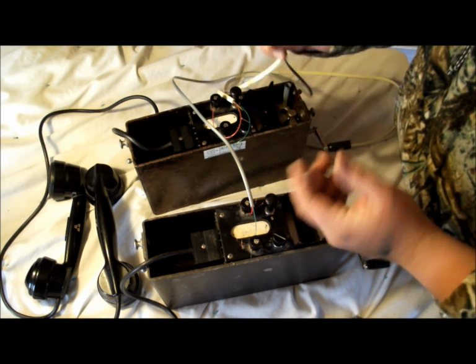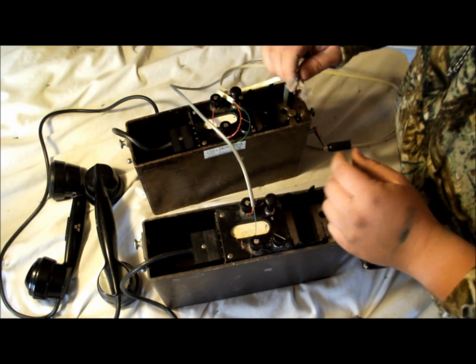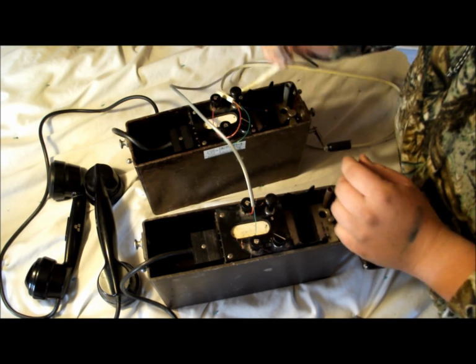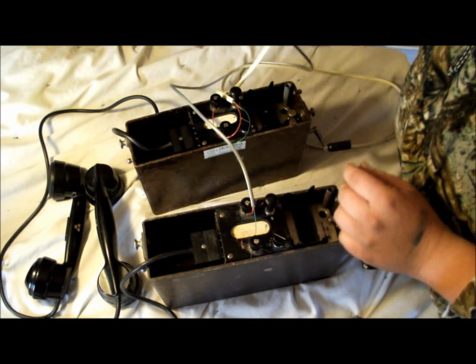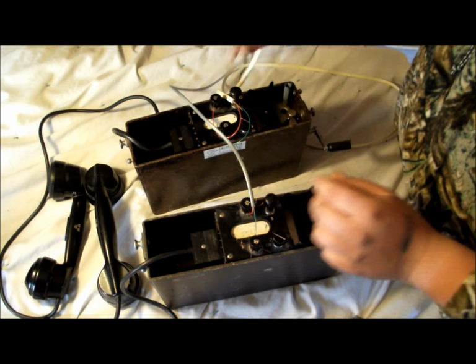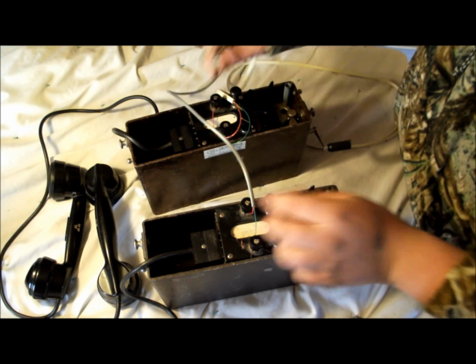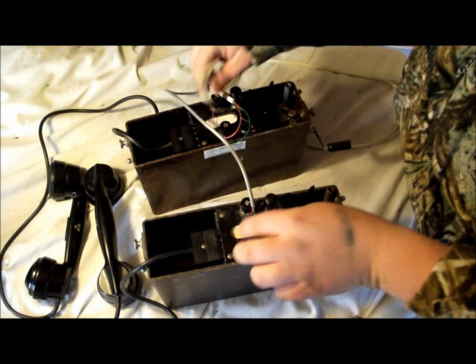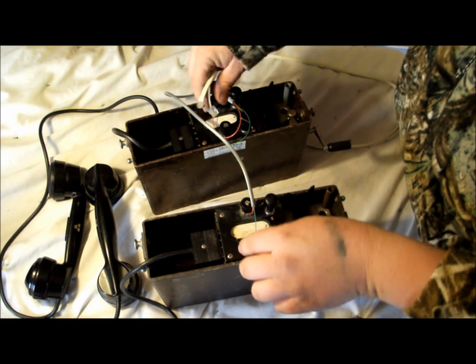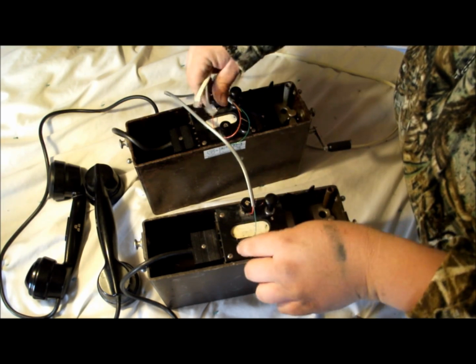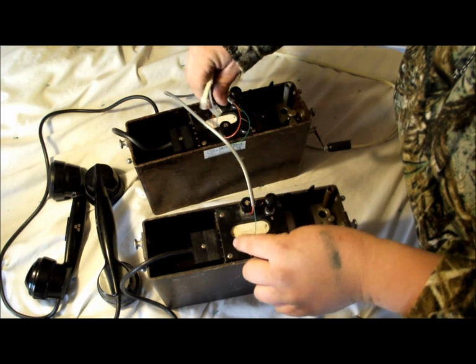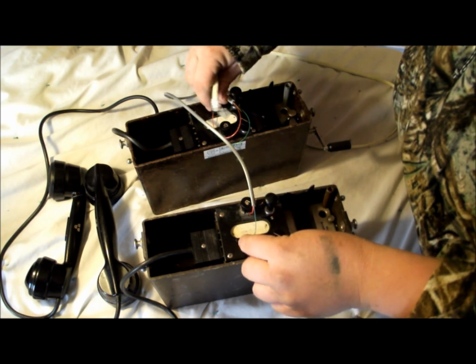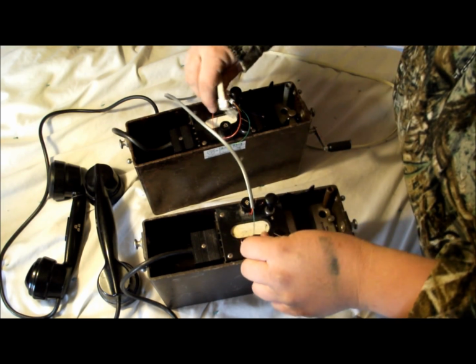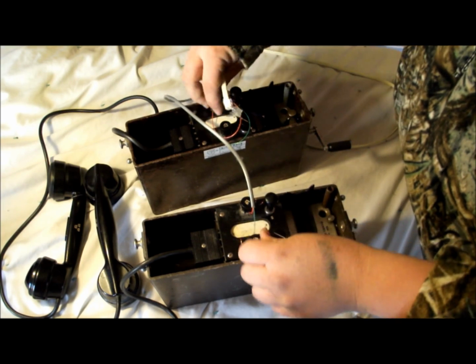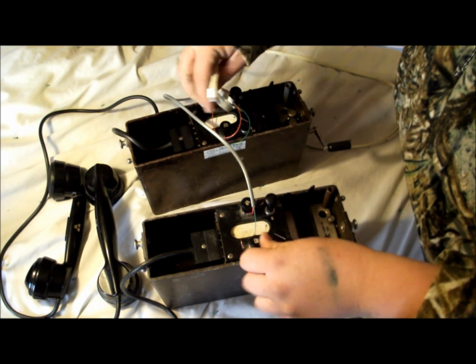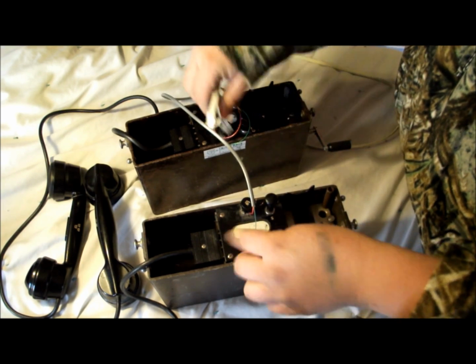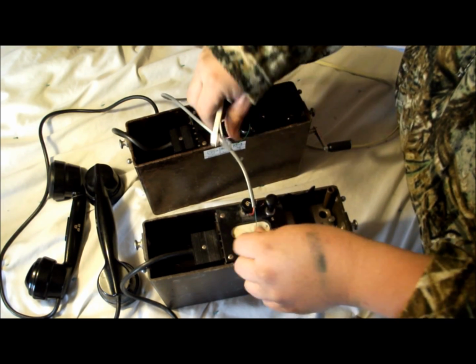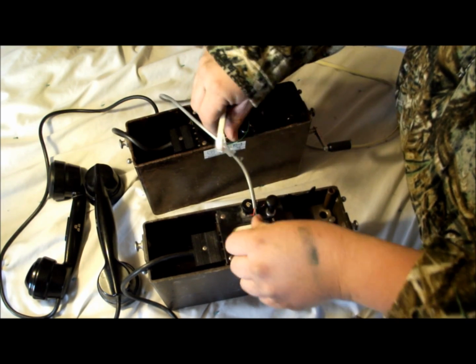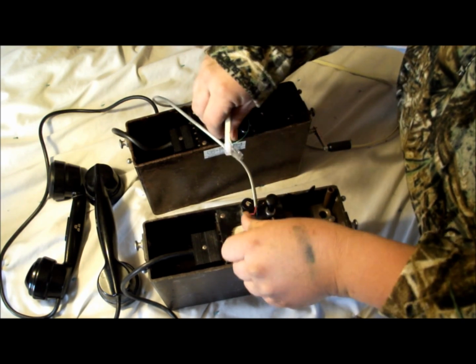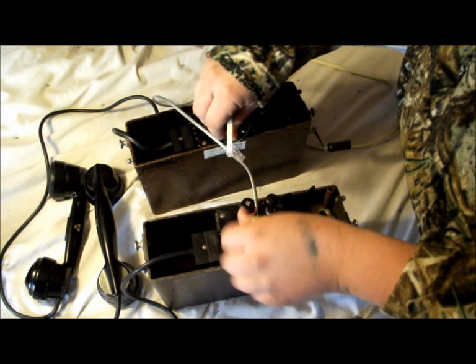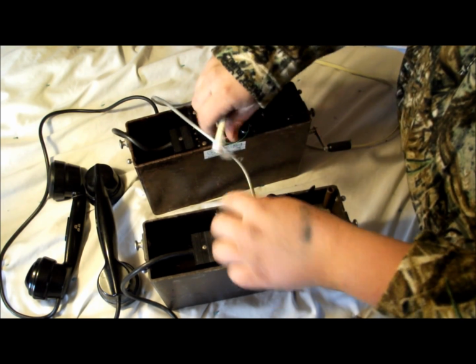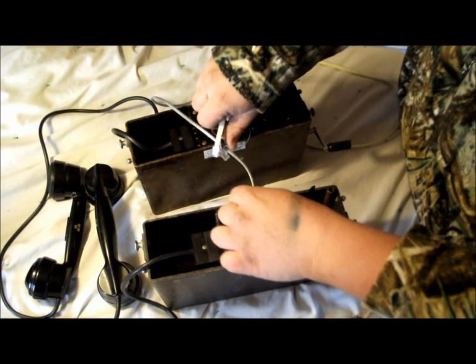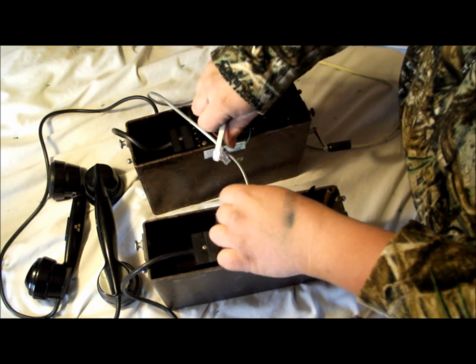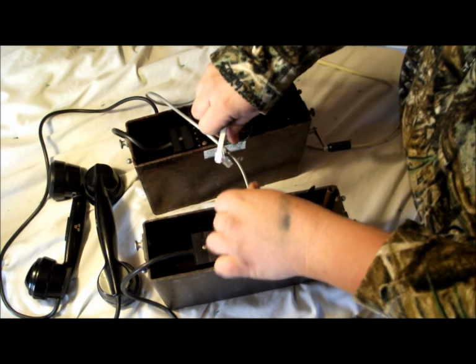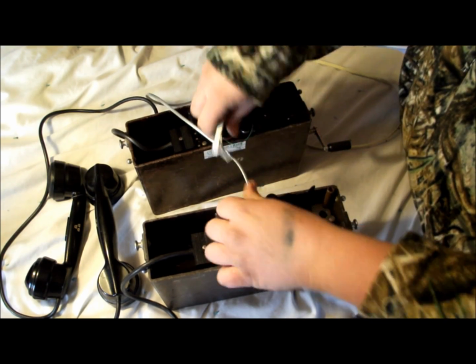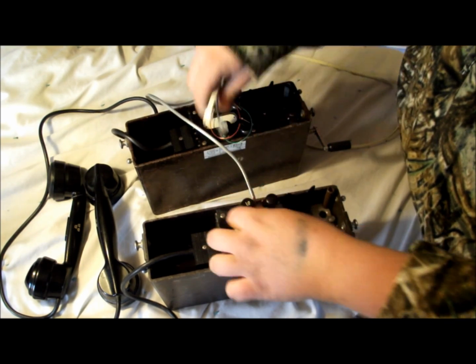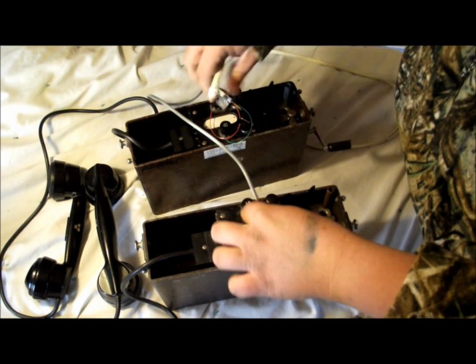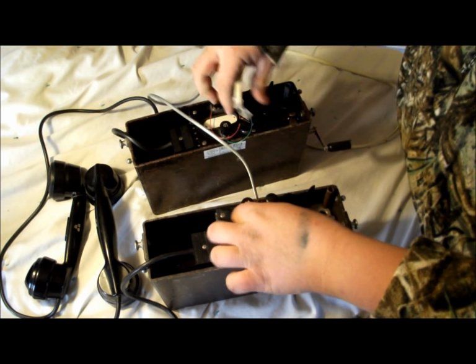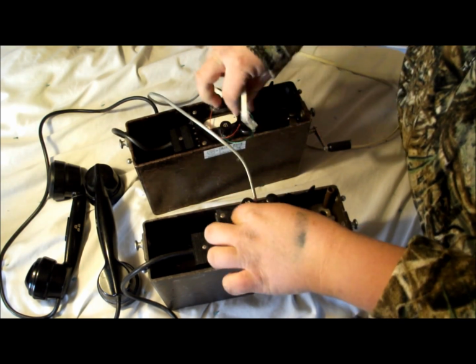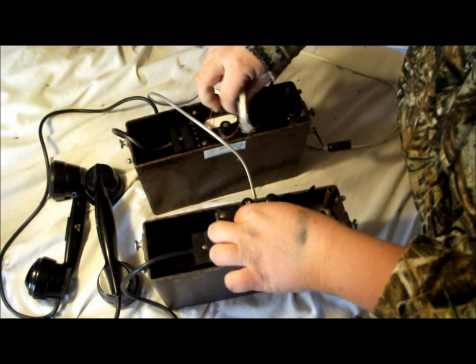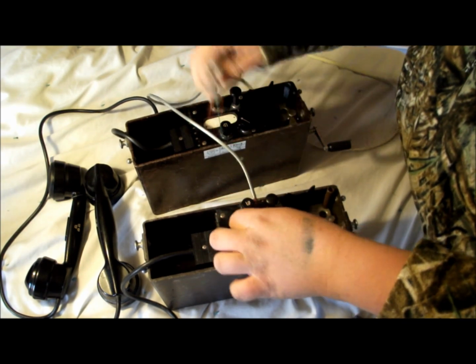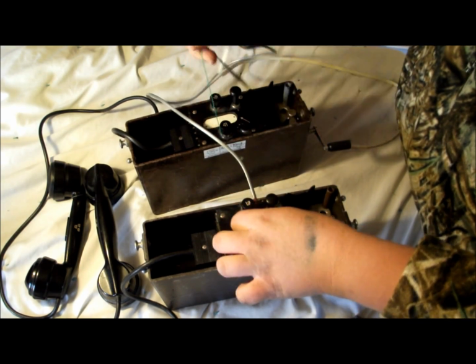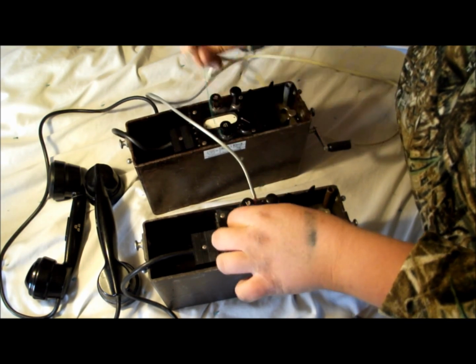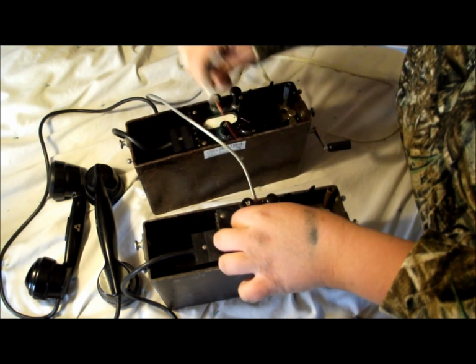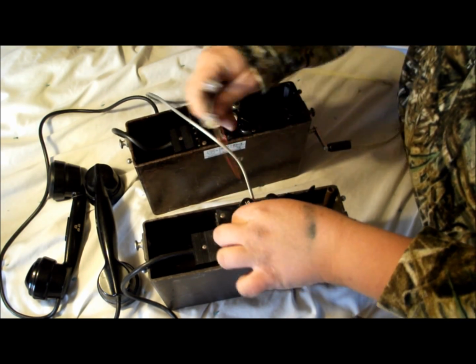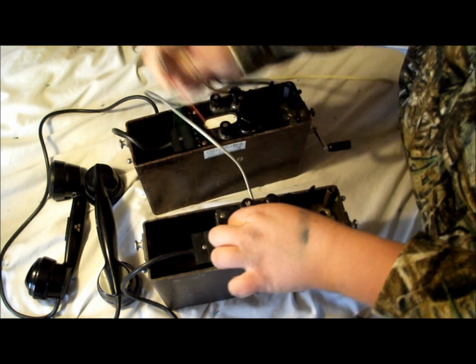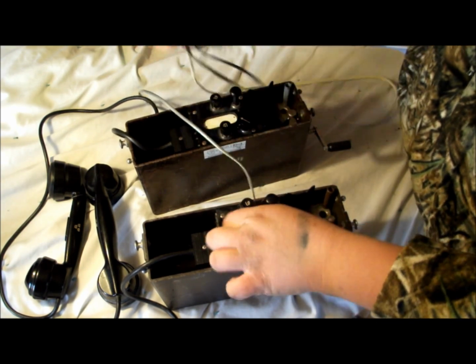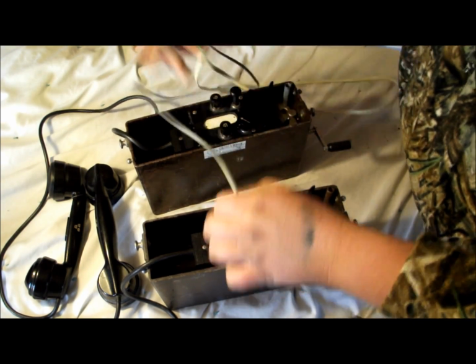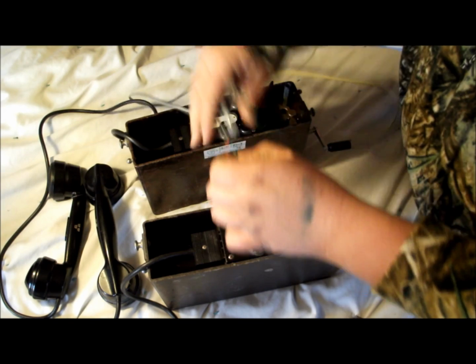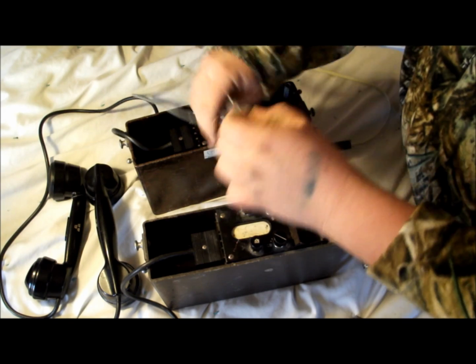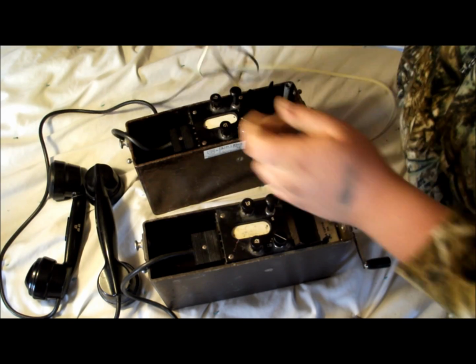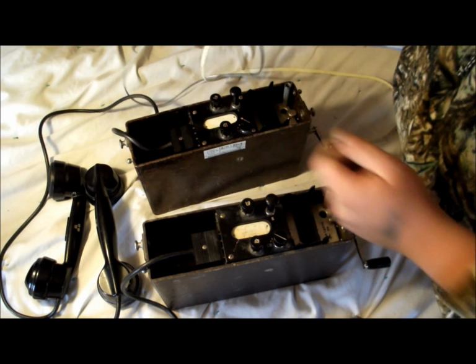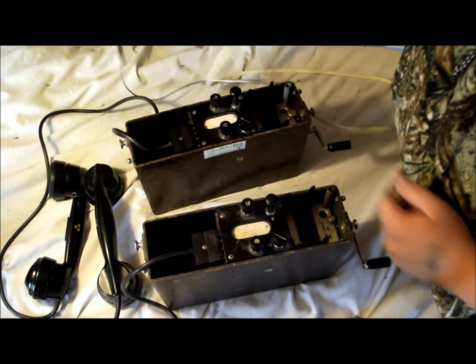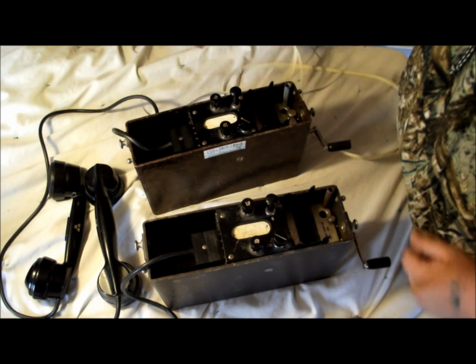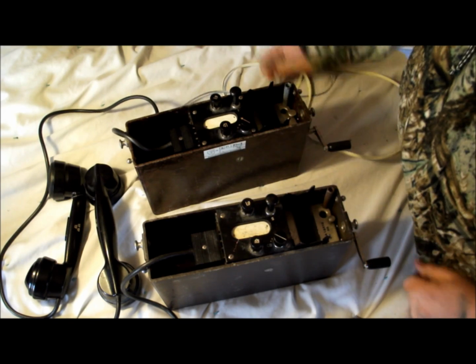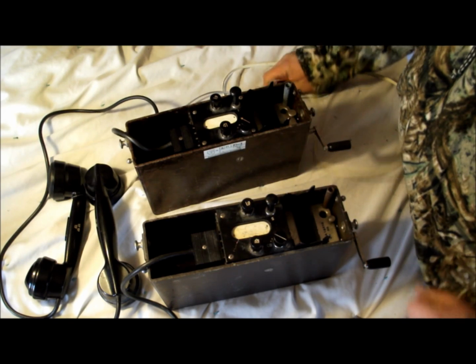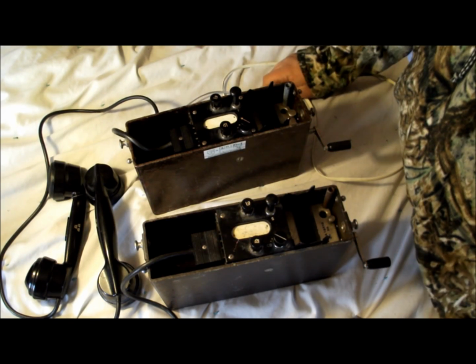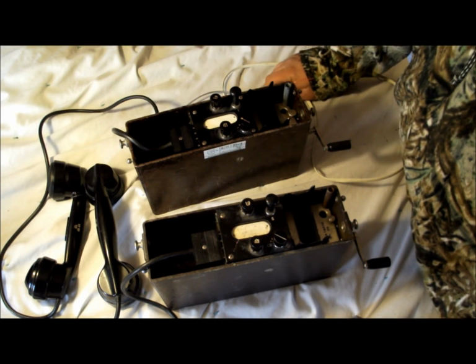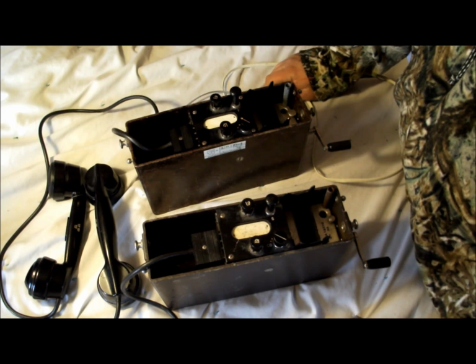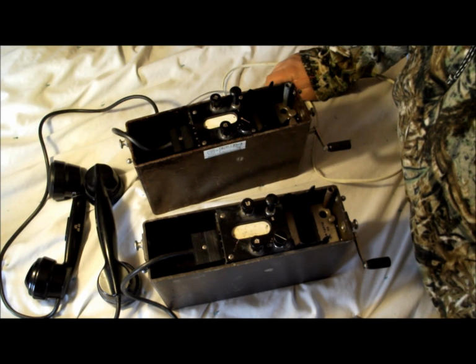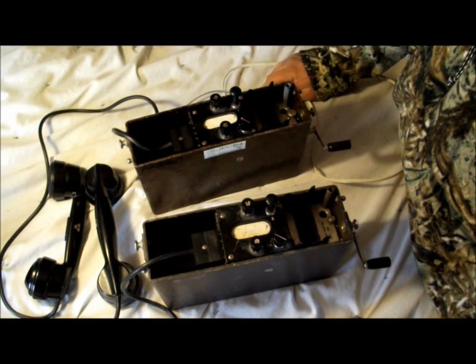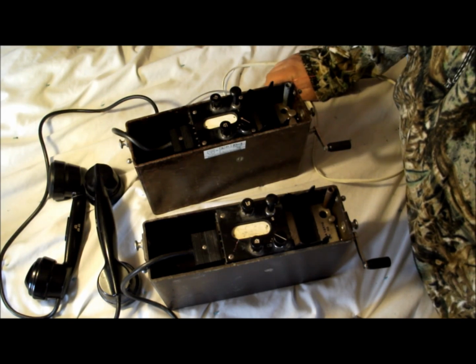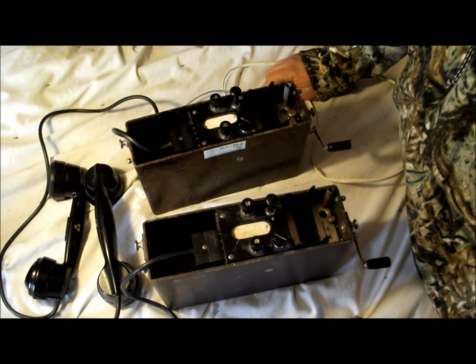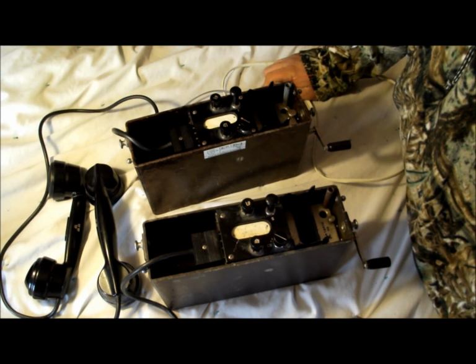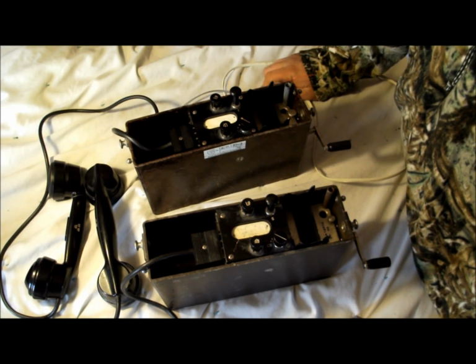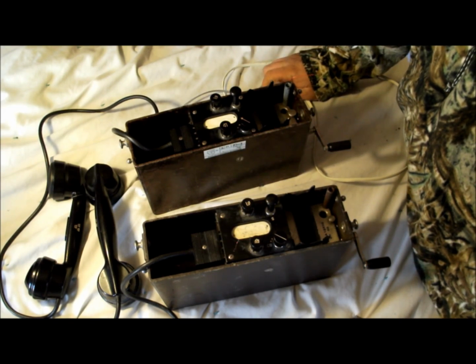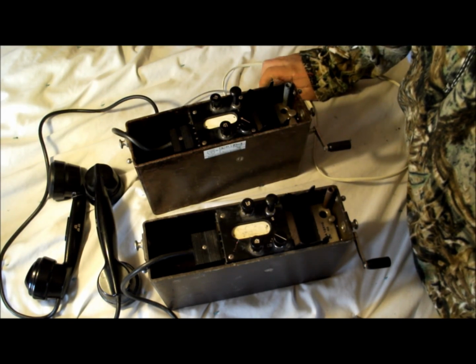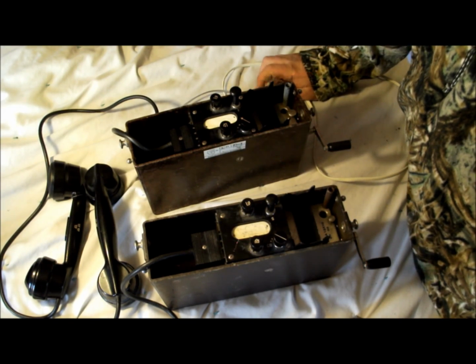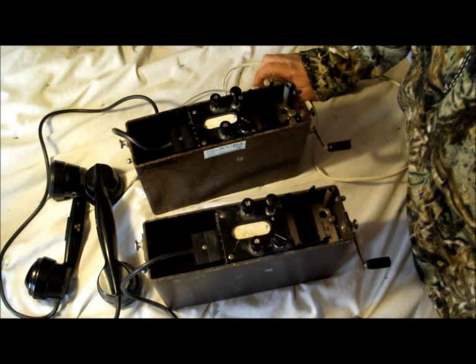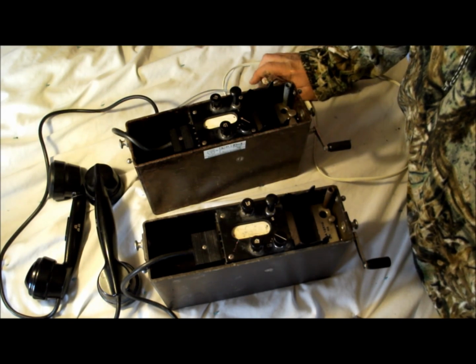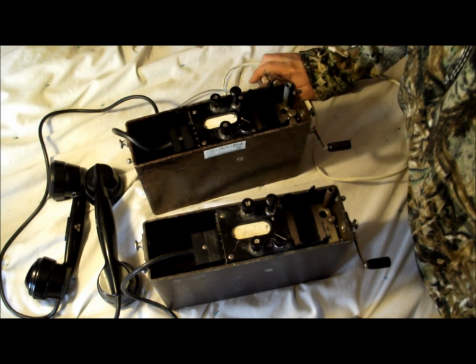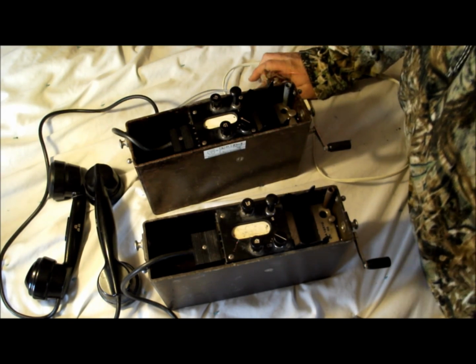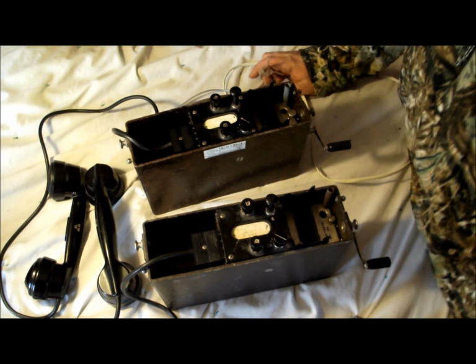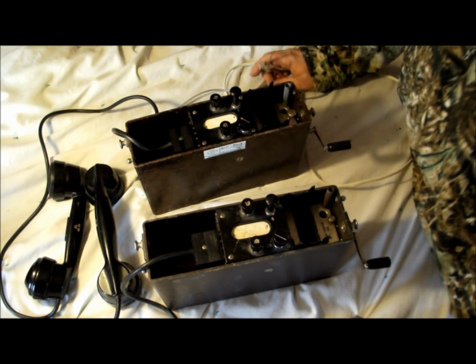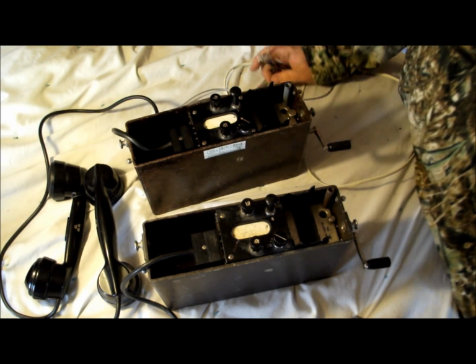Well, I hope this has been helpful. Any questions or comments, please leave them. Thank you for watching — this is Classified Survival.